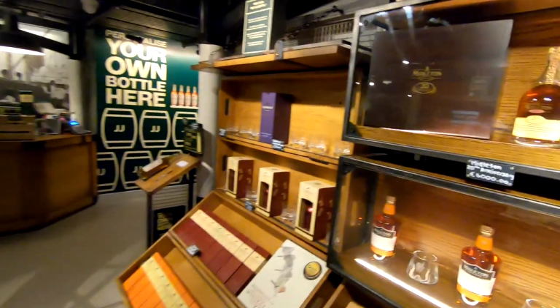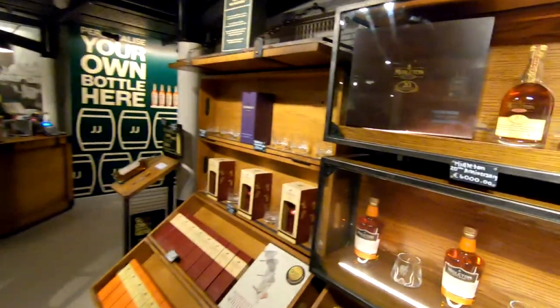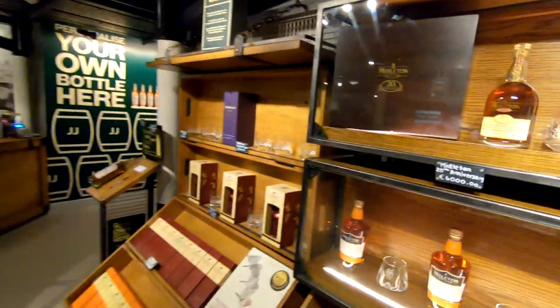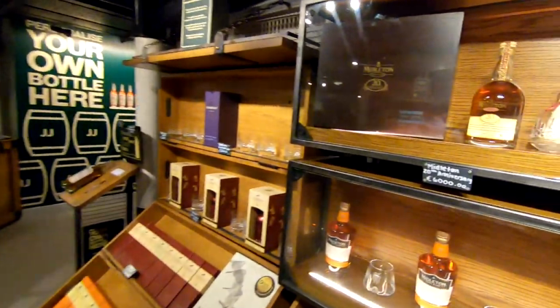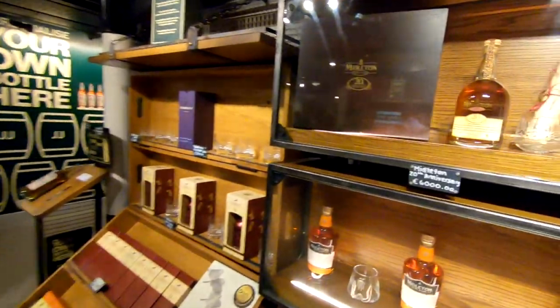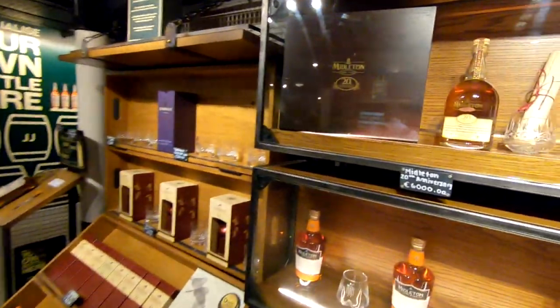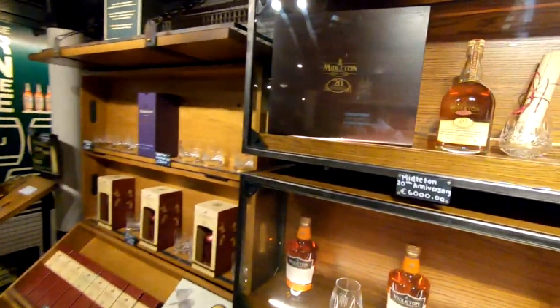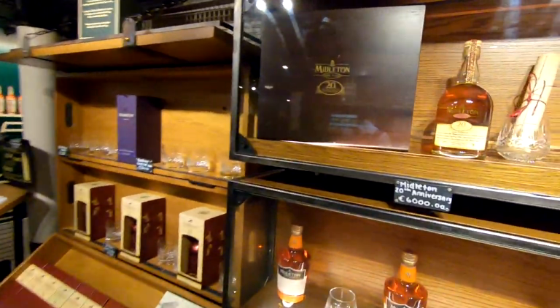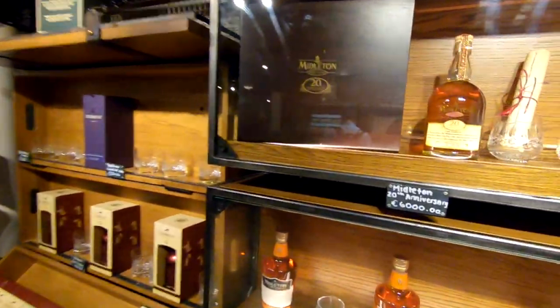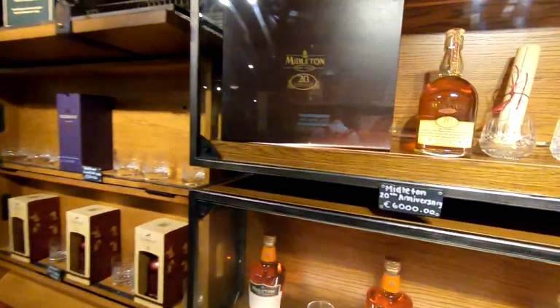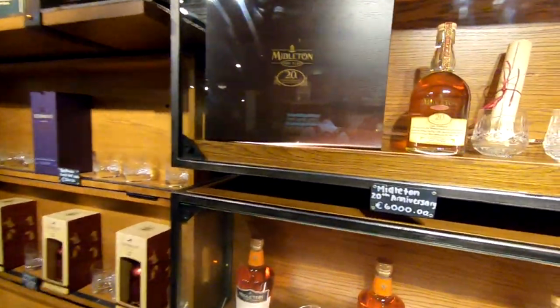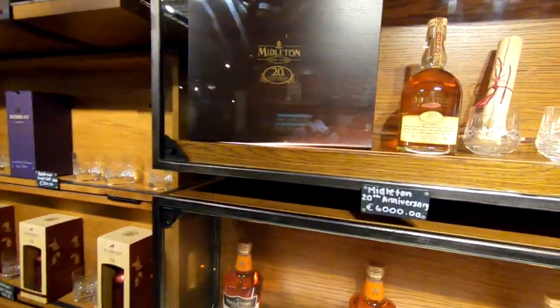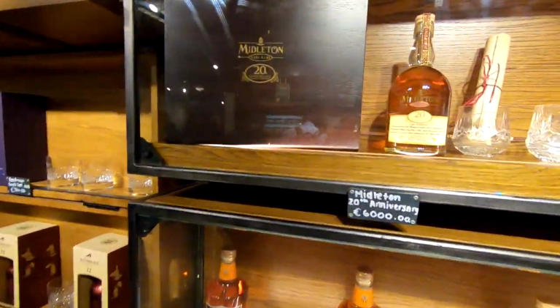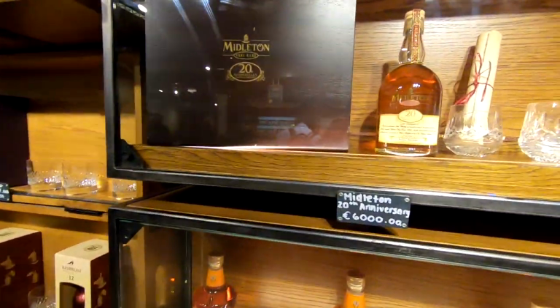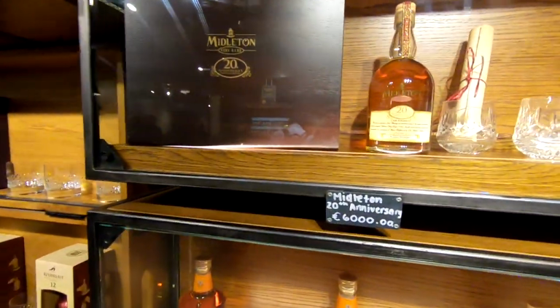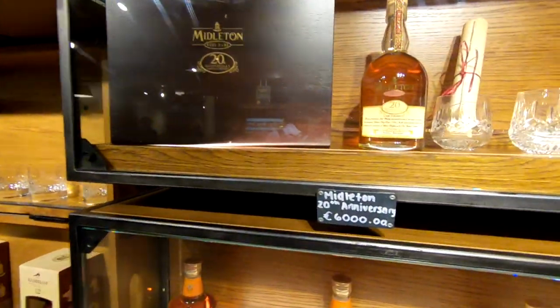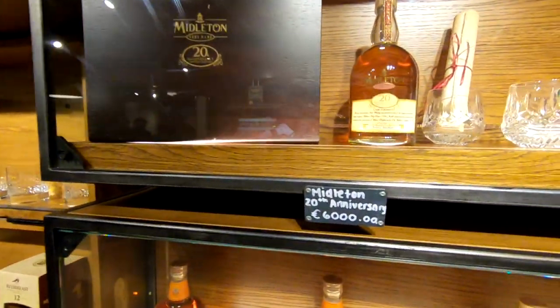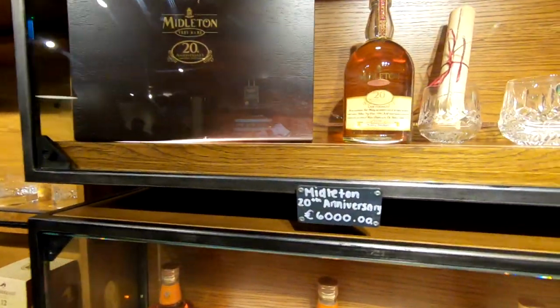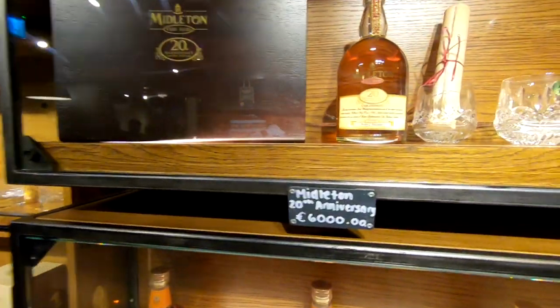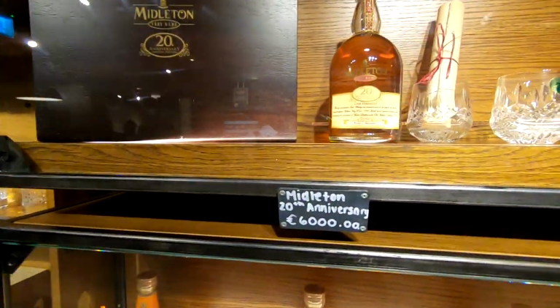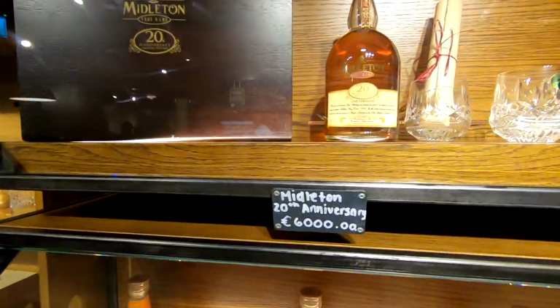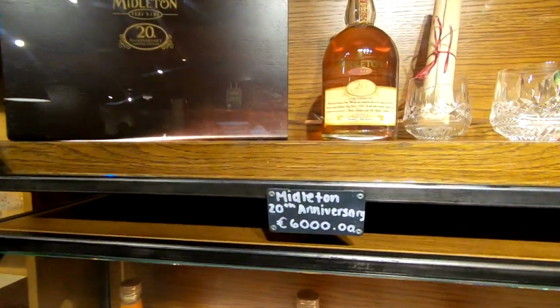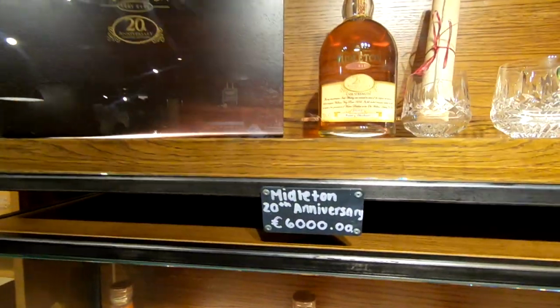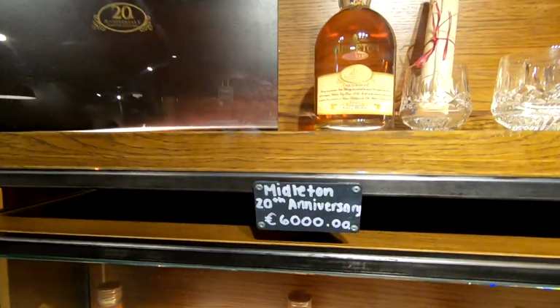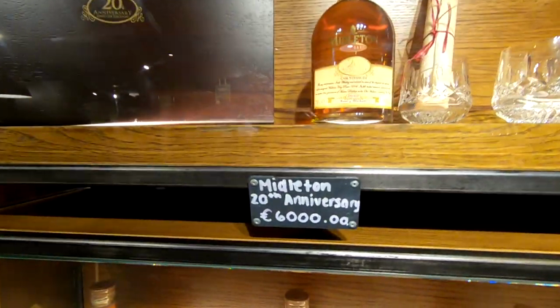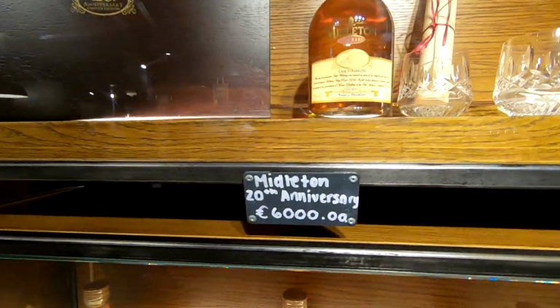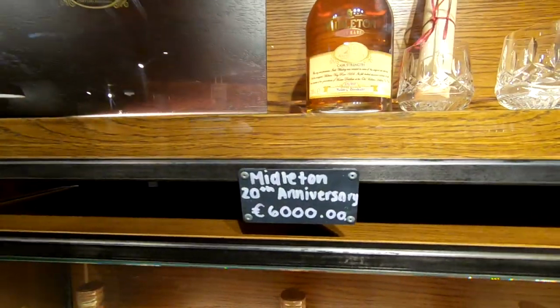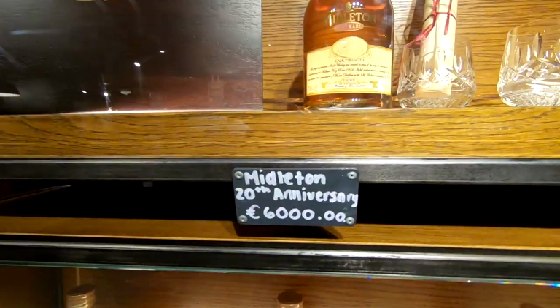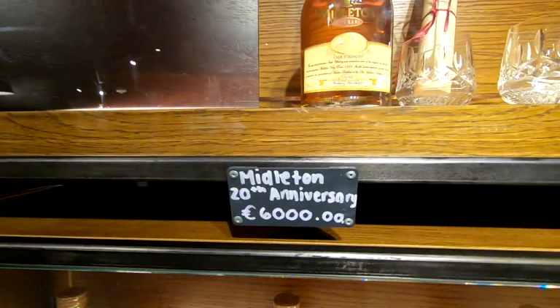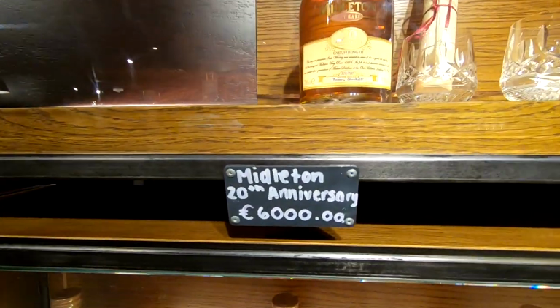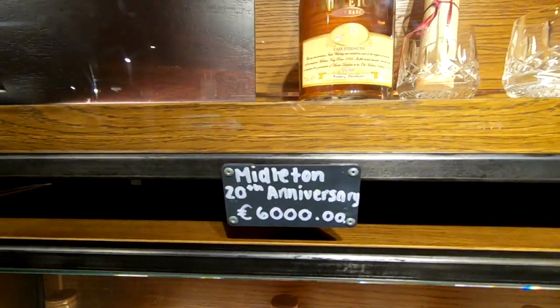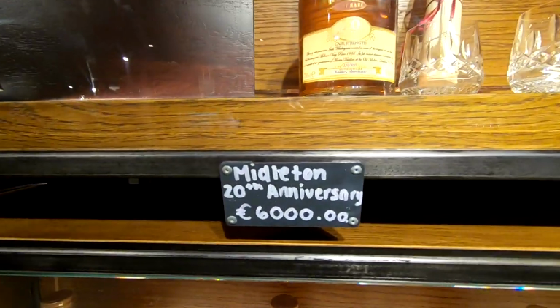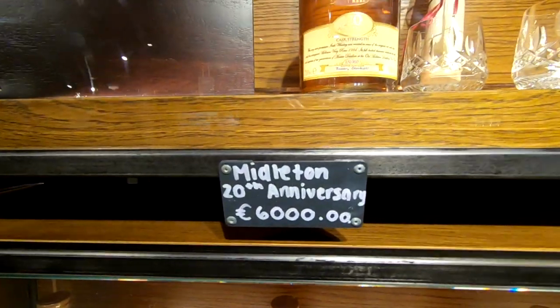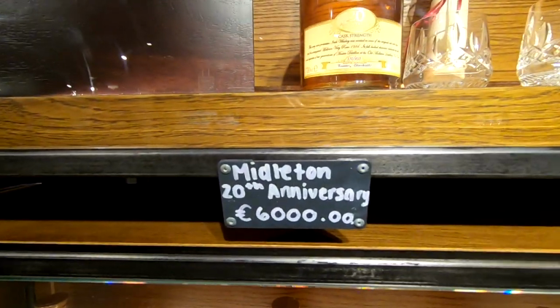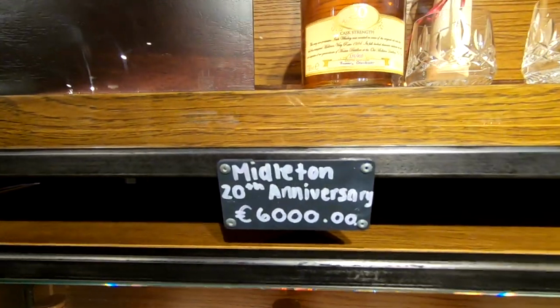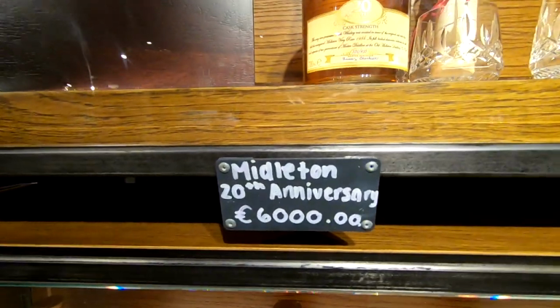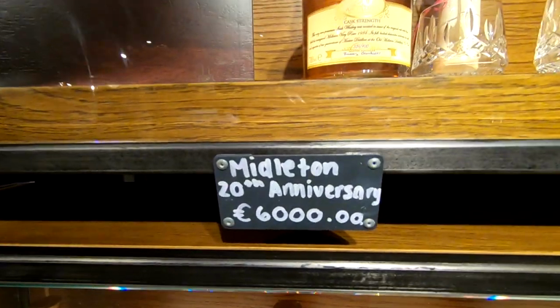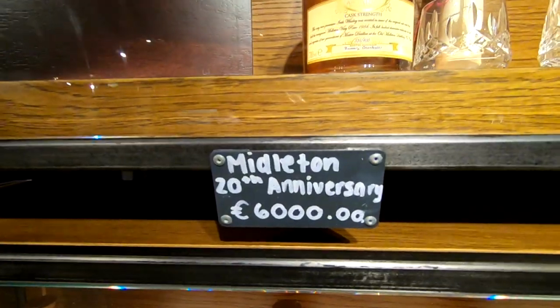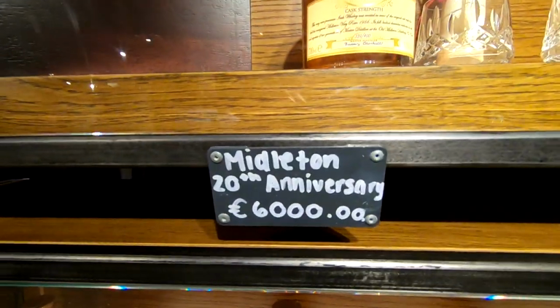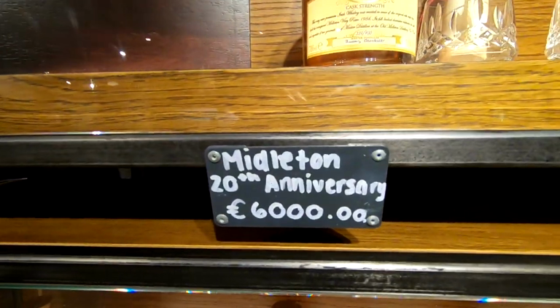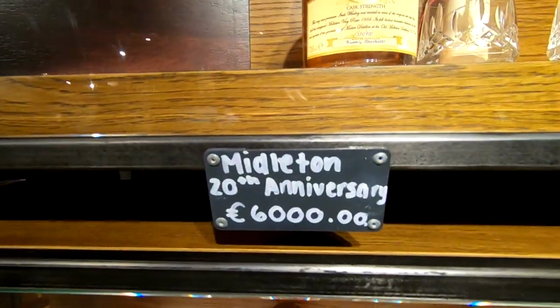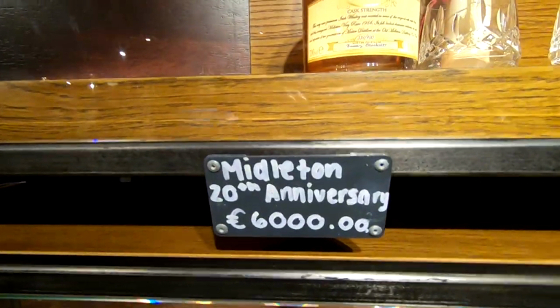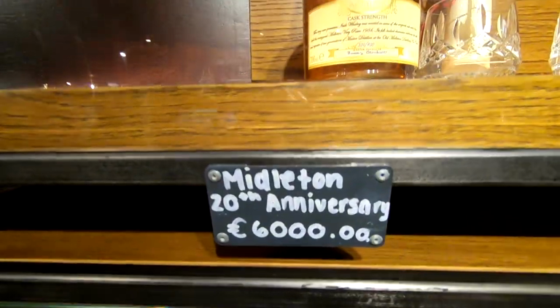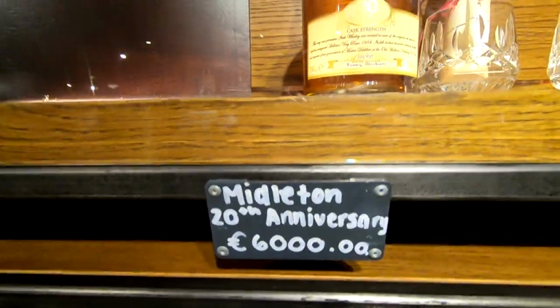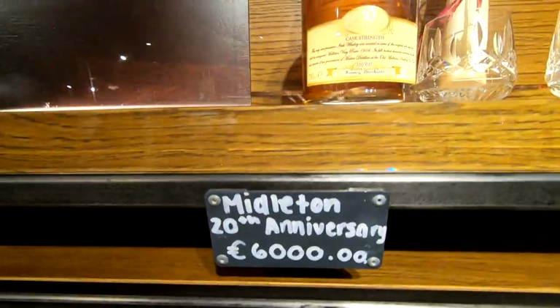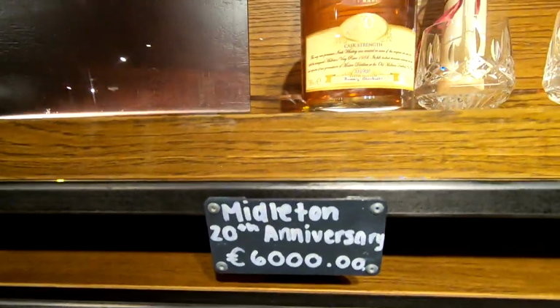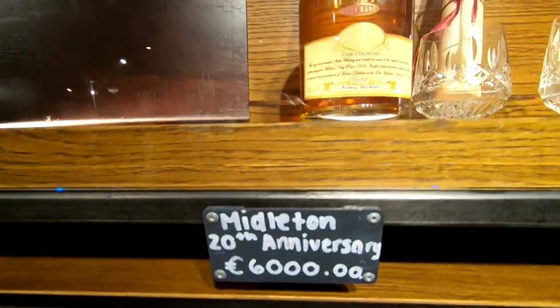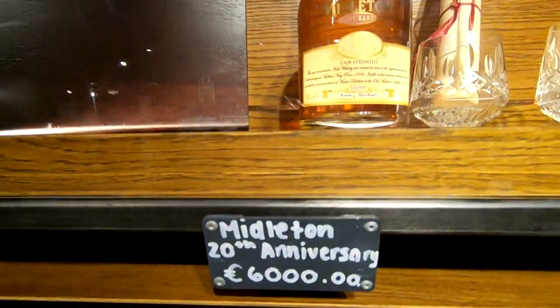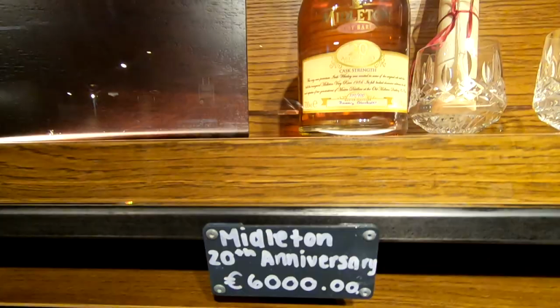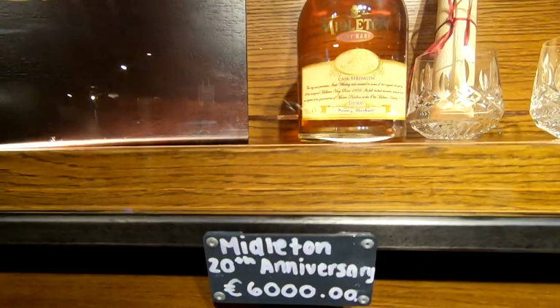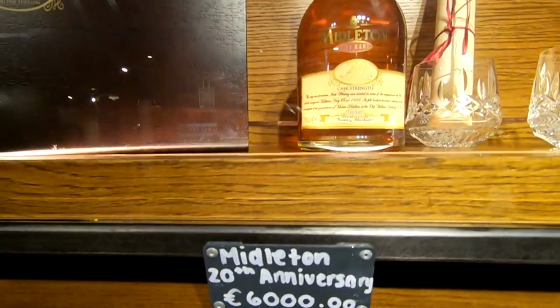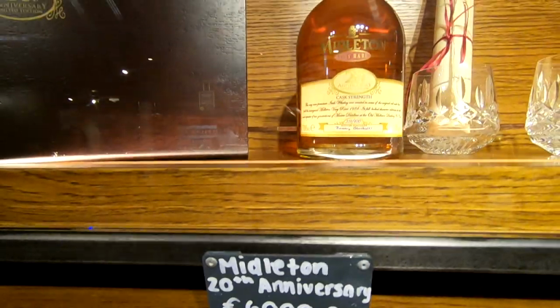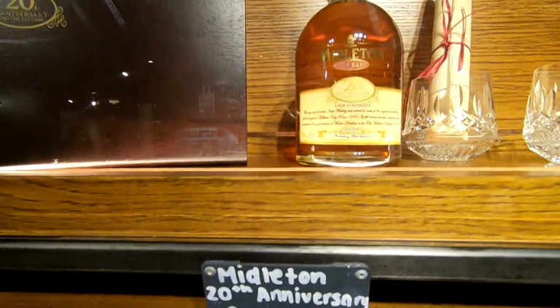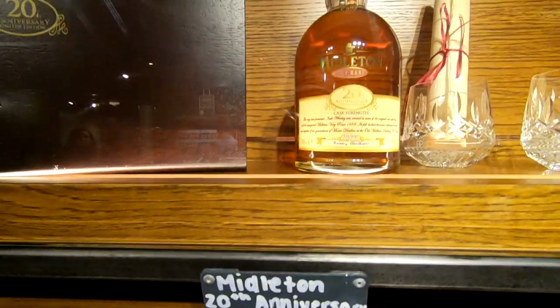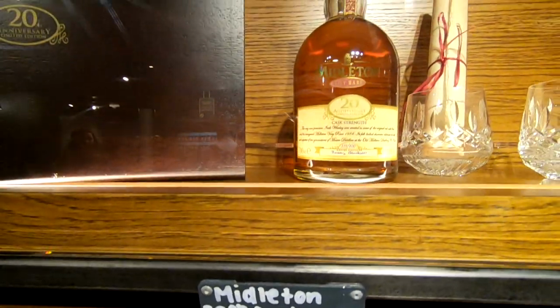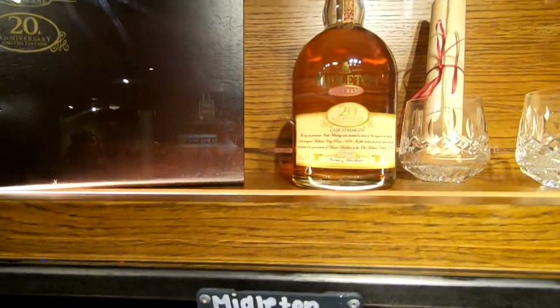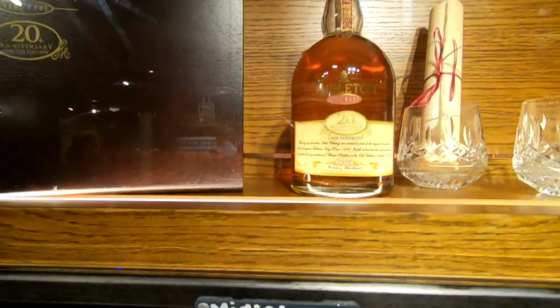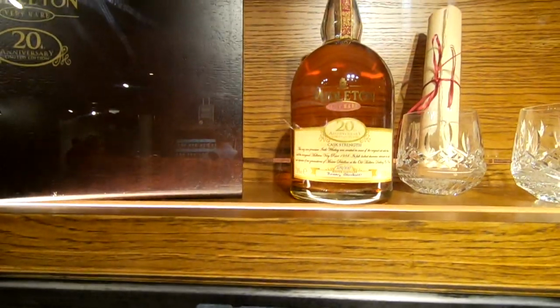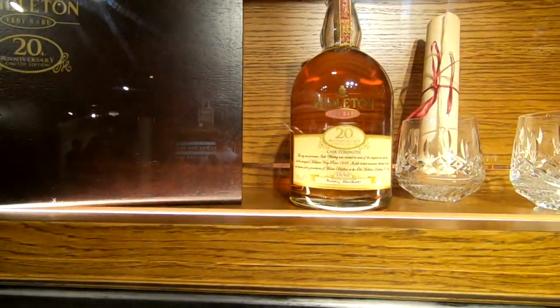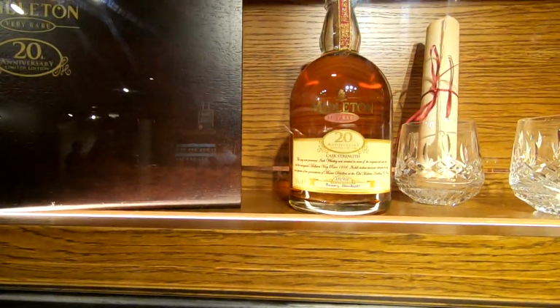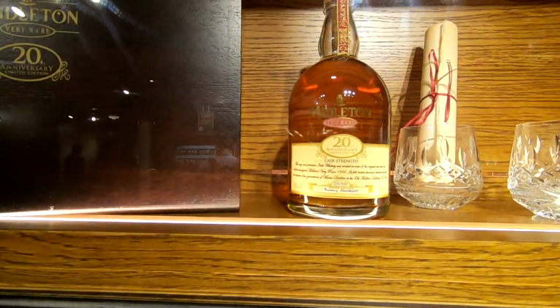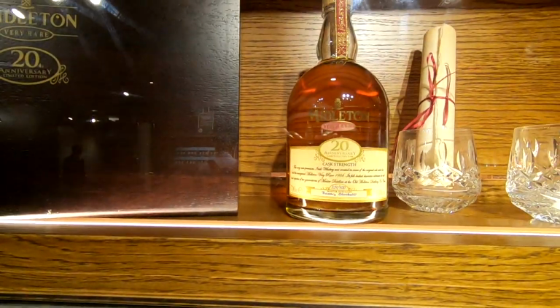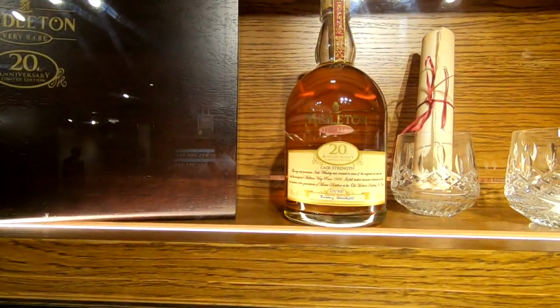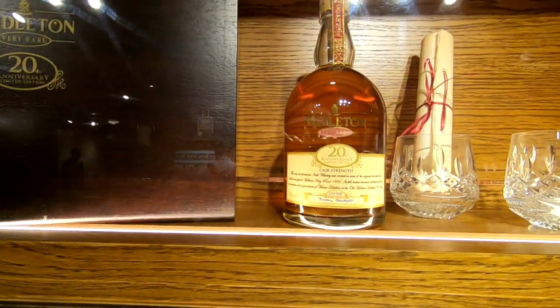In their factory store, there's a bottle of Jameson whiskey on sale for 6,000 euros.